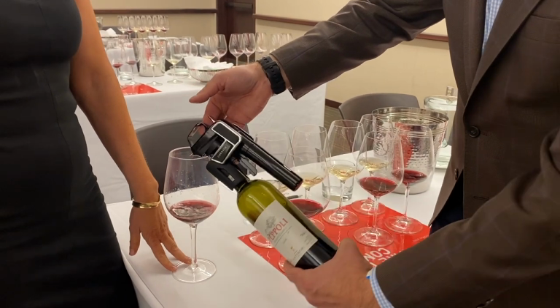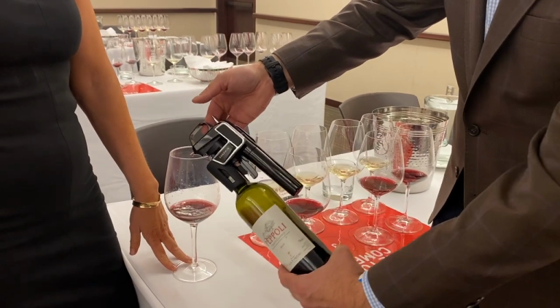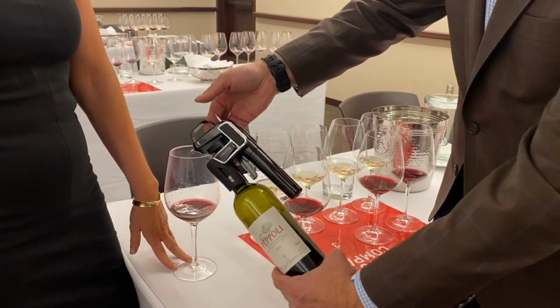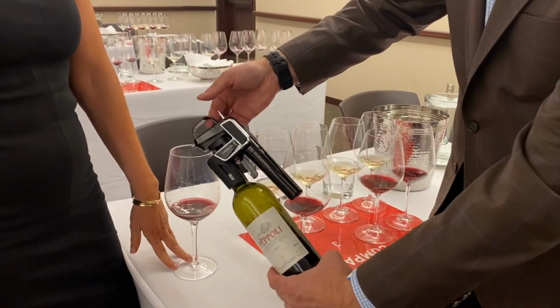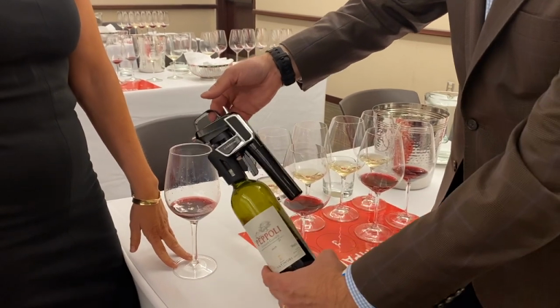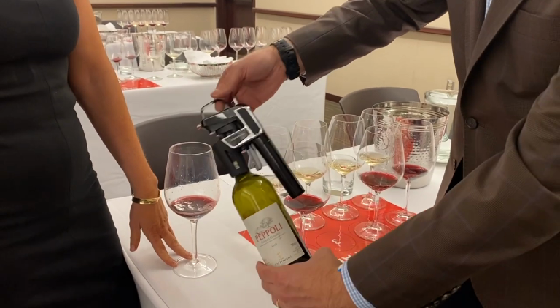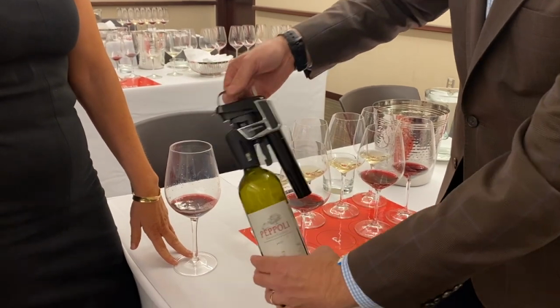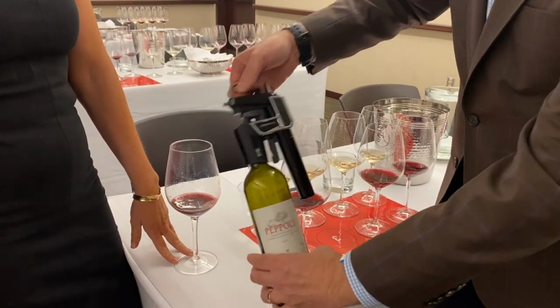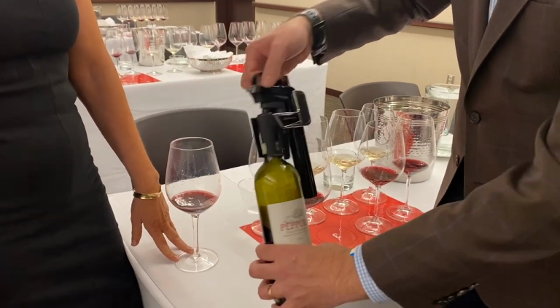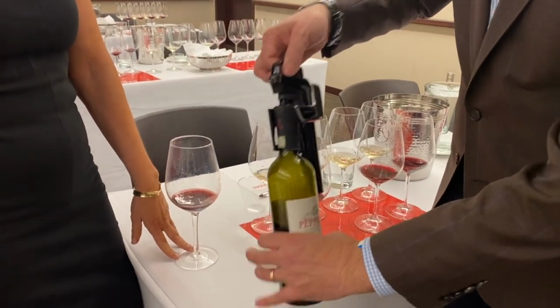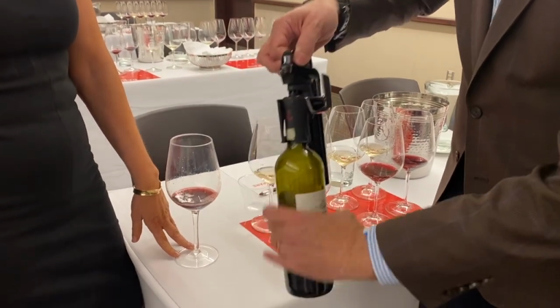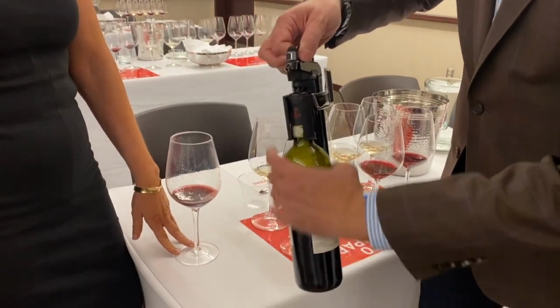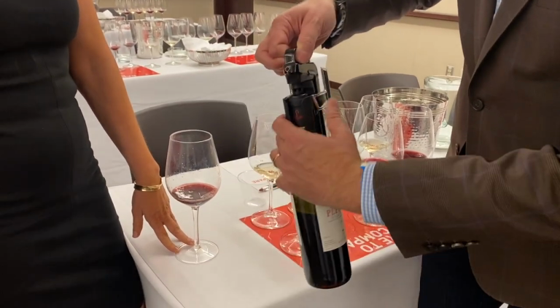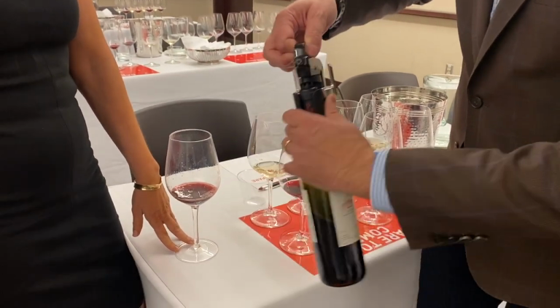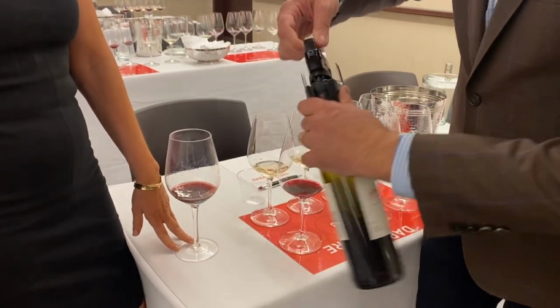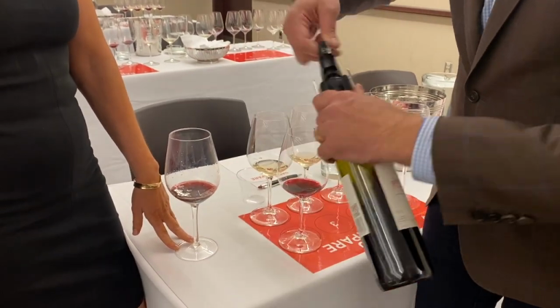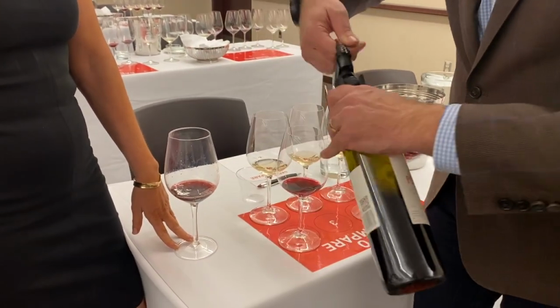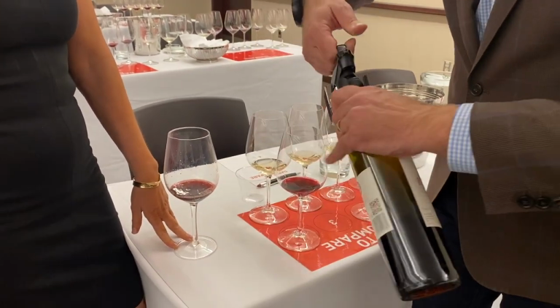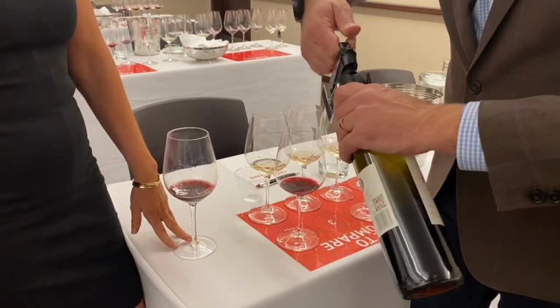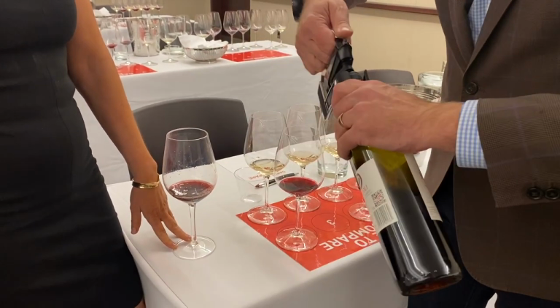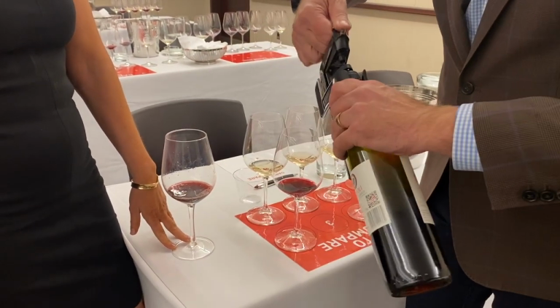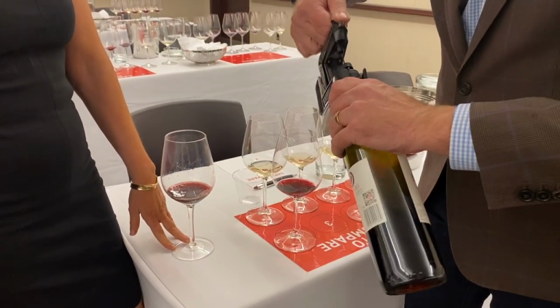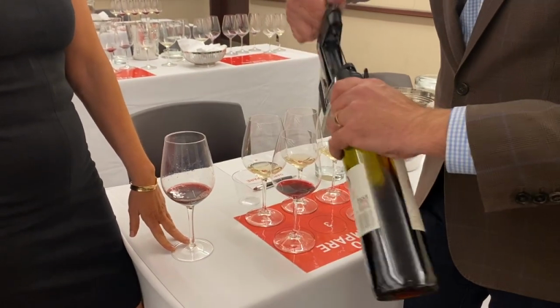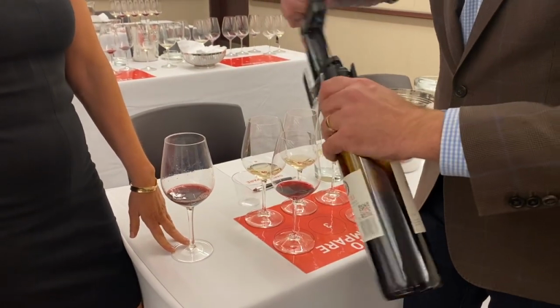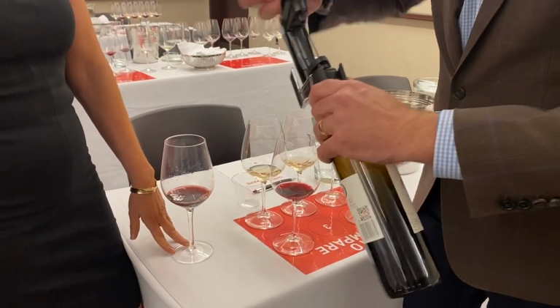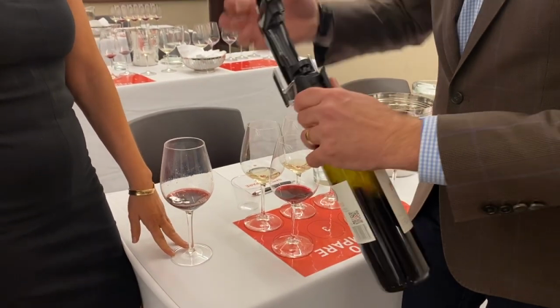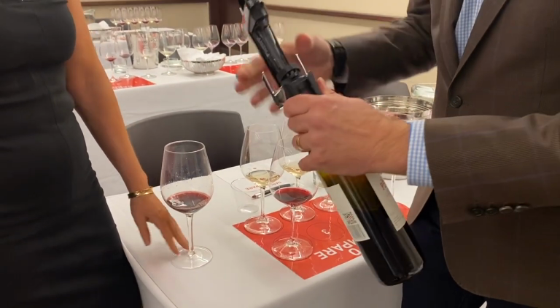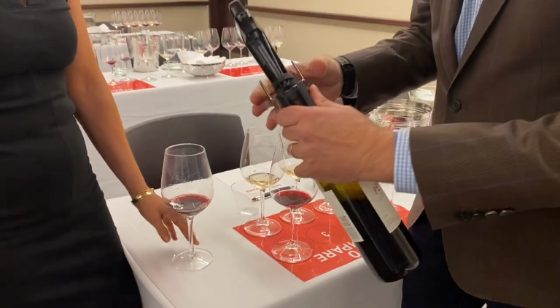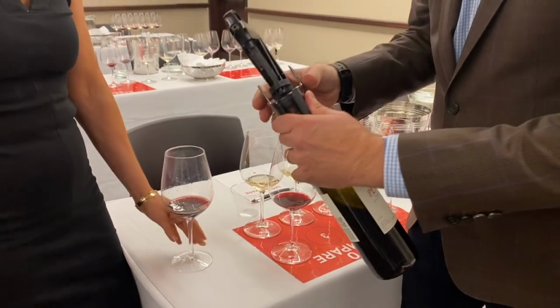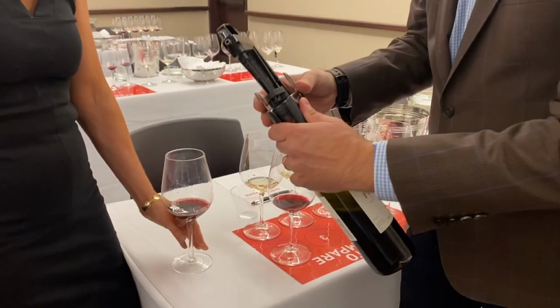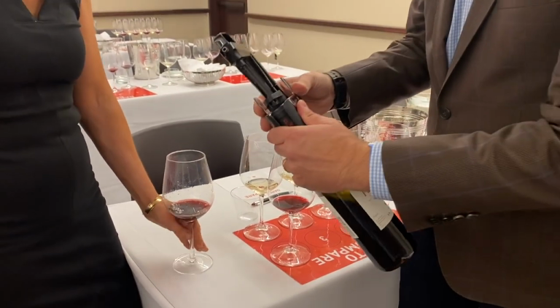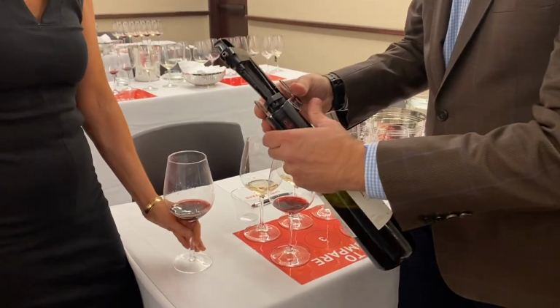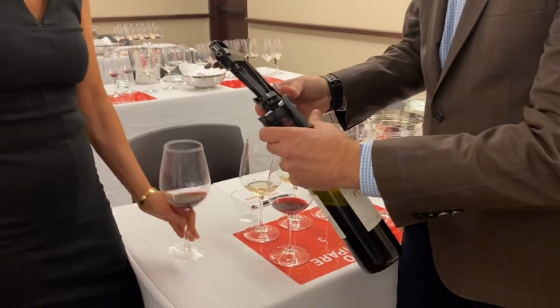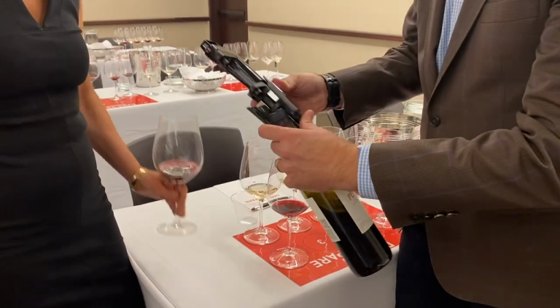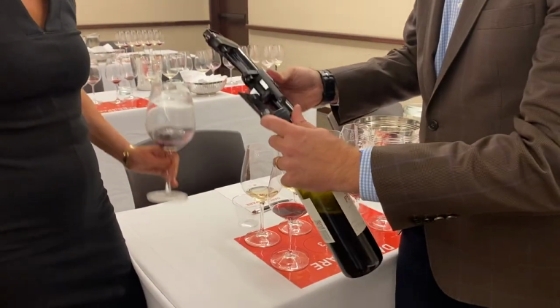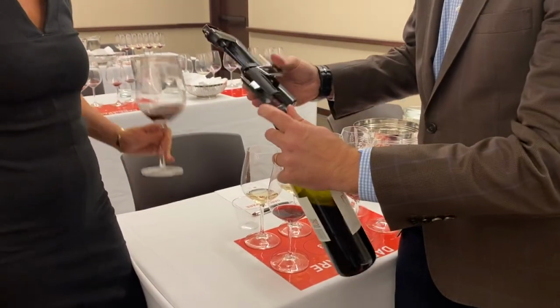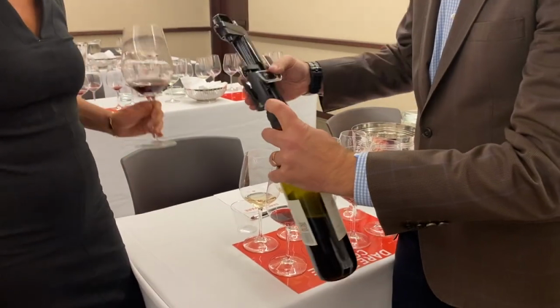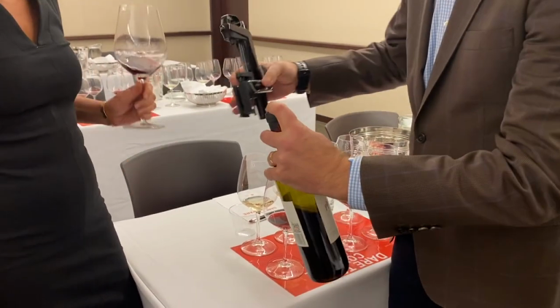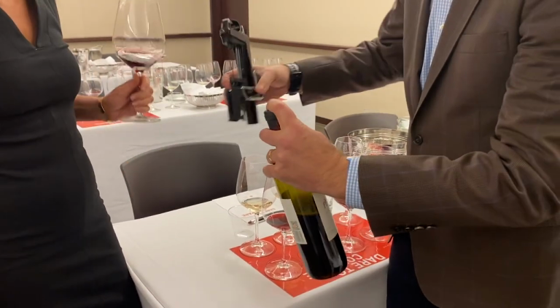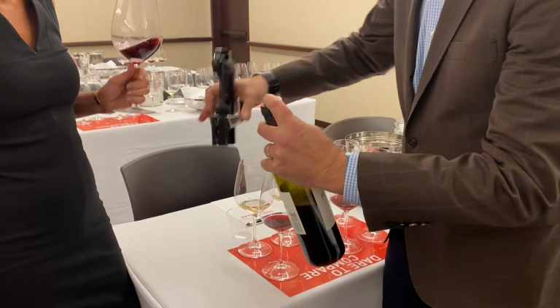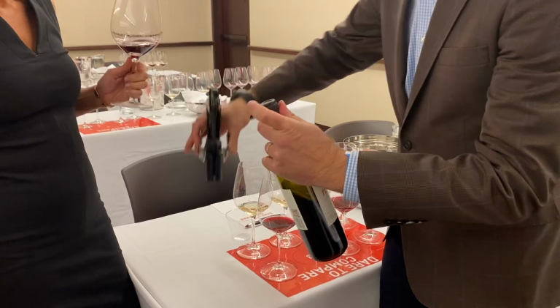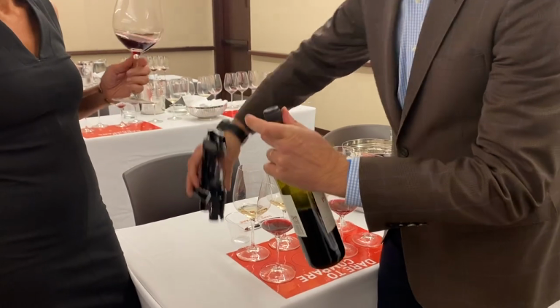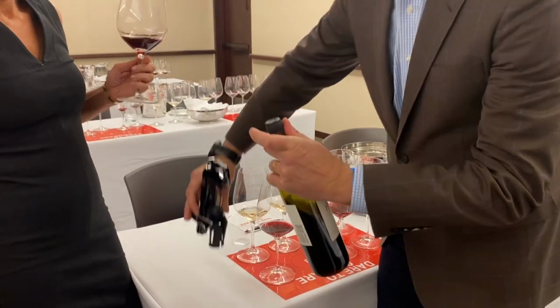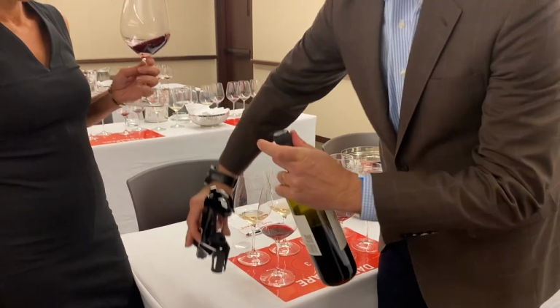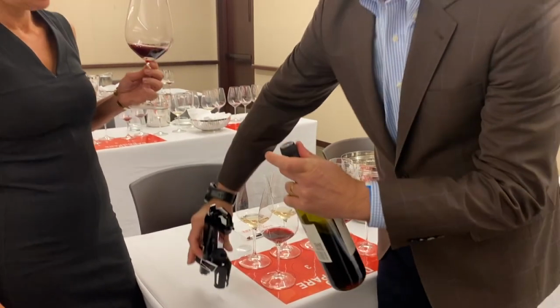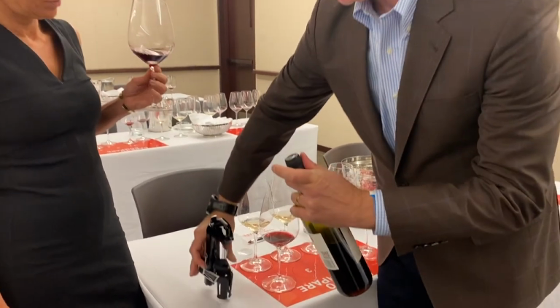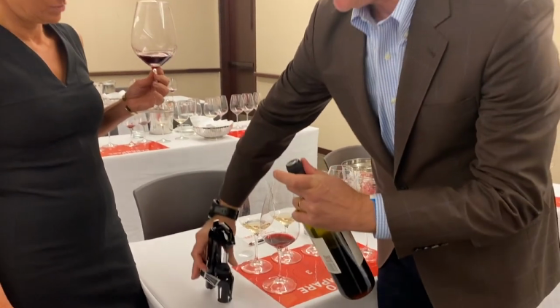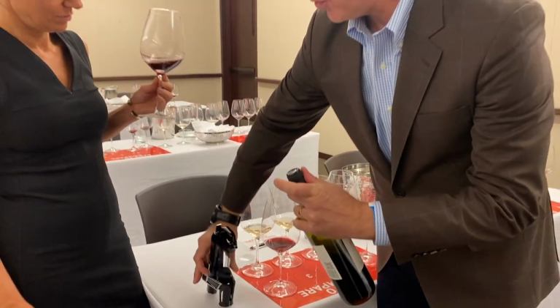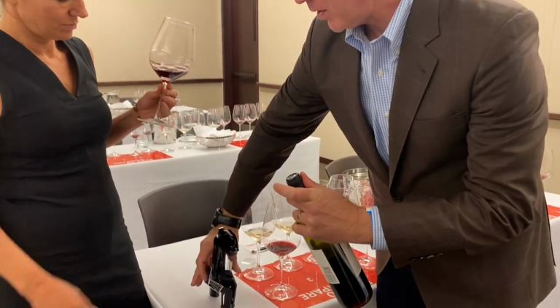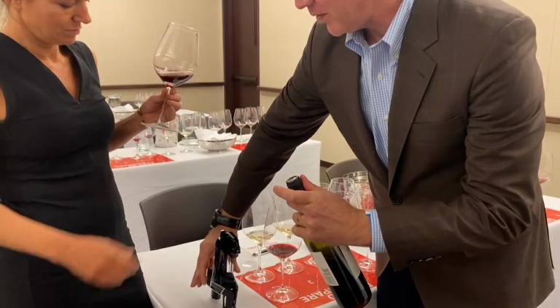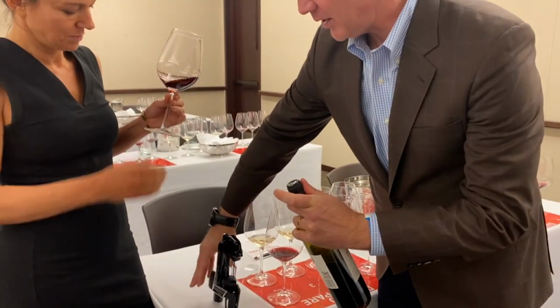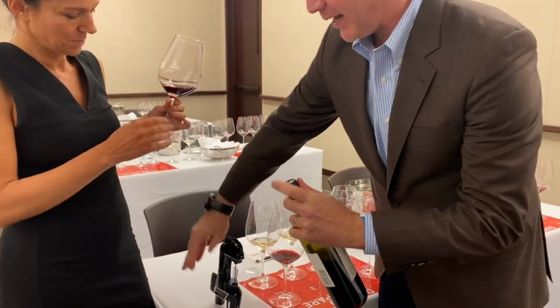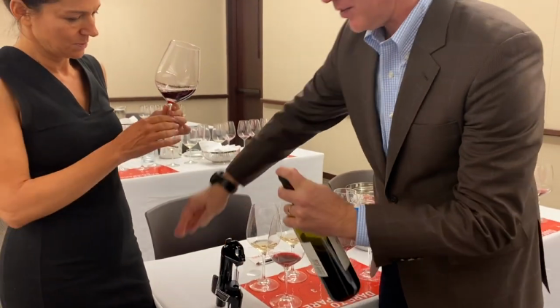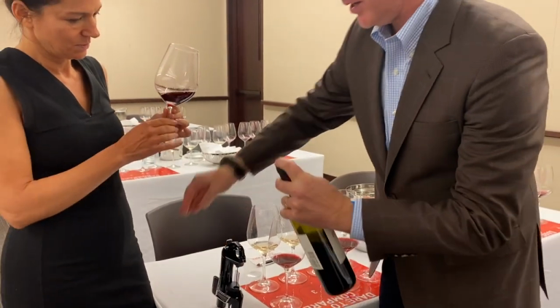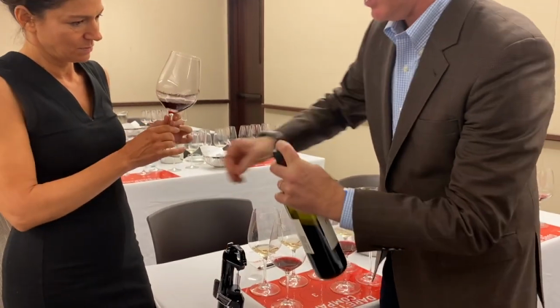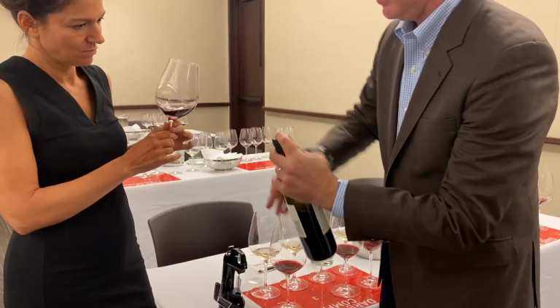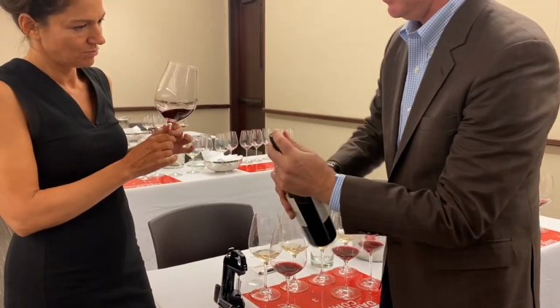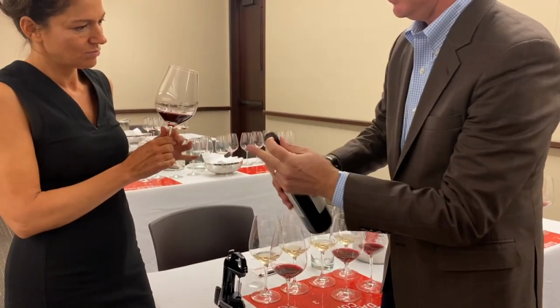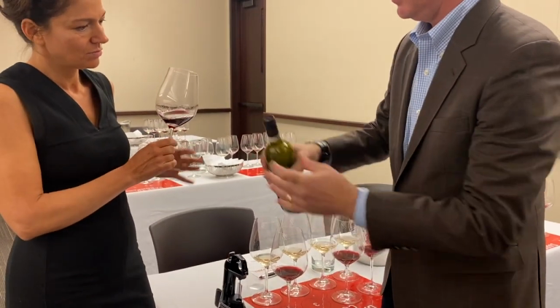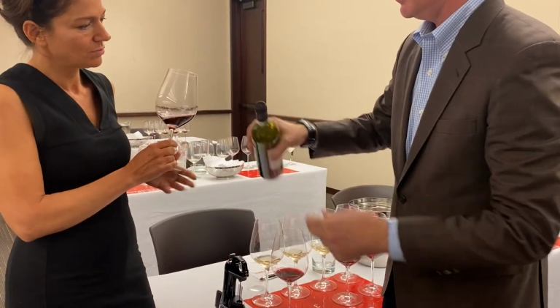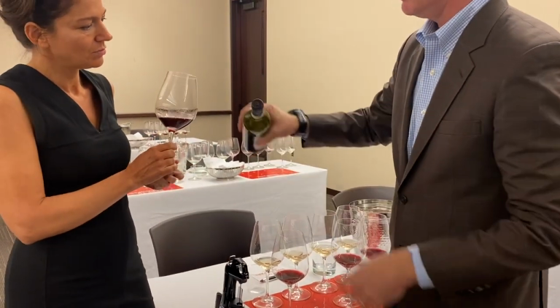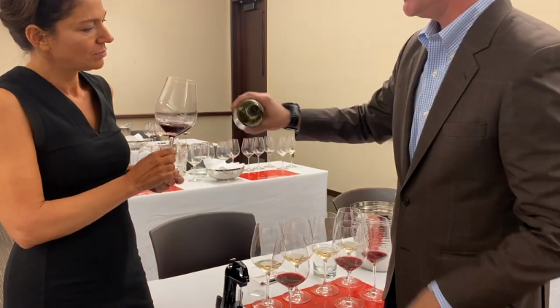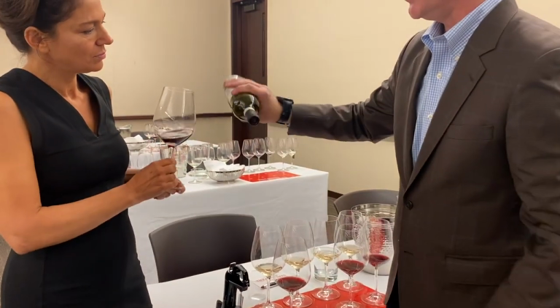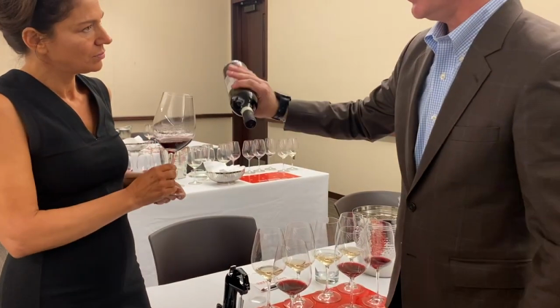The extra gas comes out, you remove the needle from the cork, and because cork is elastic, it reseals.